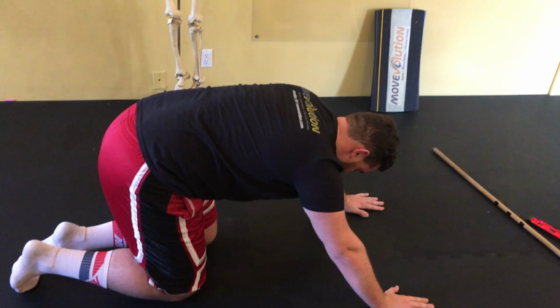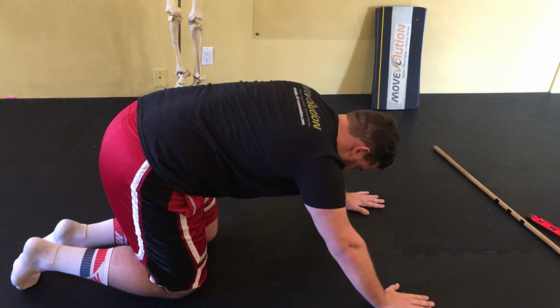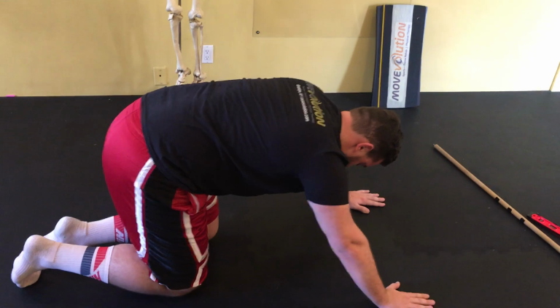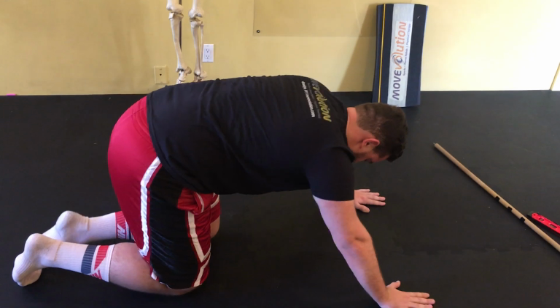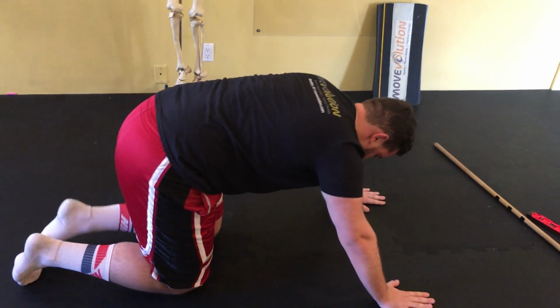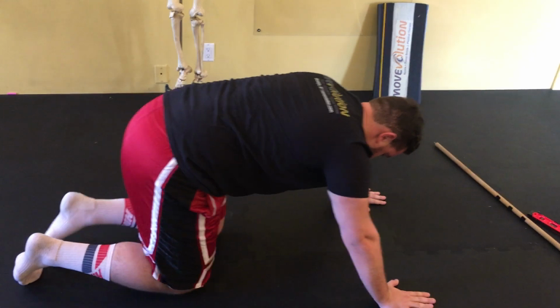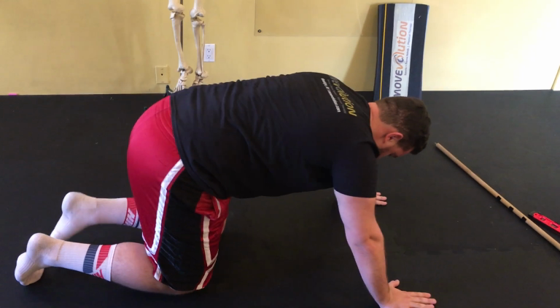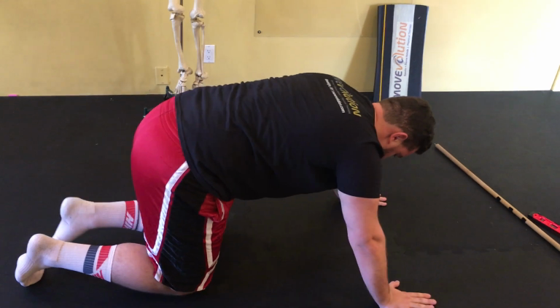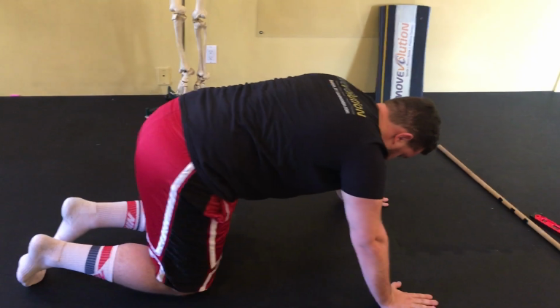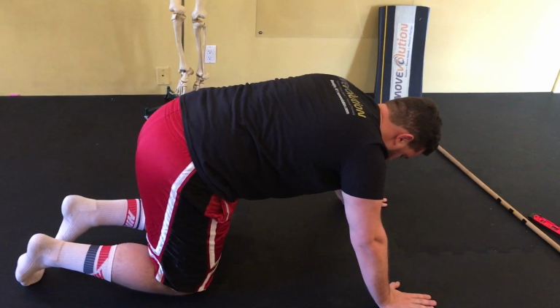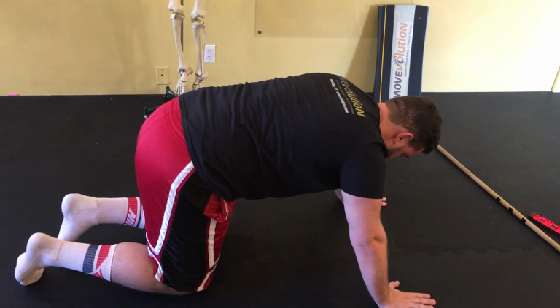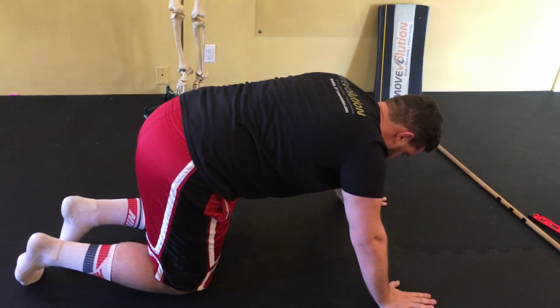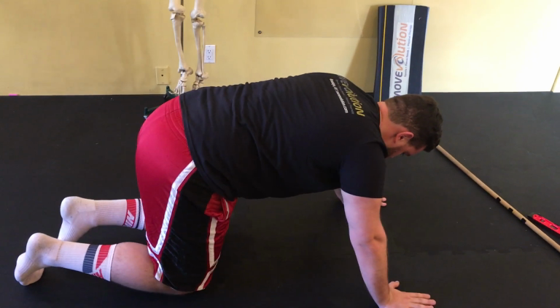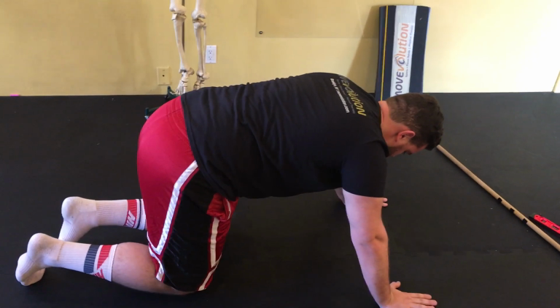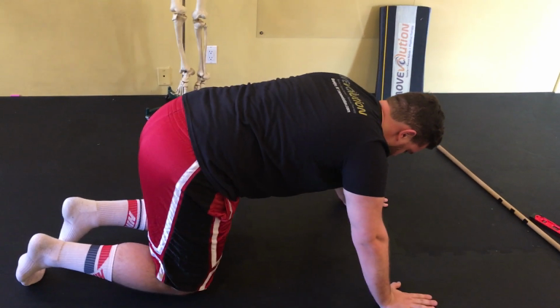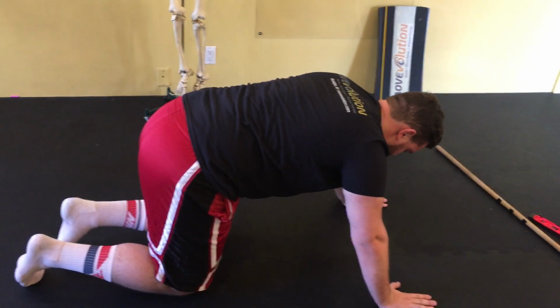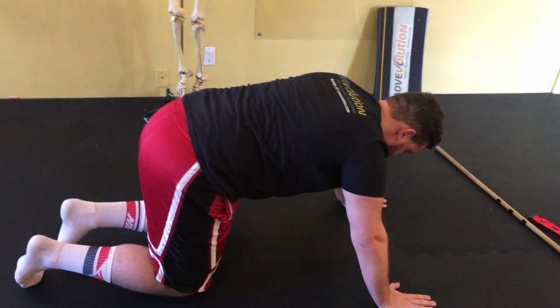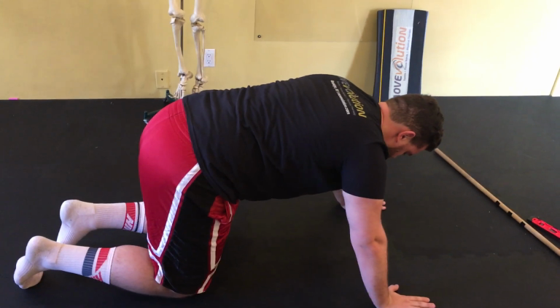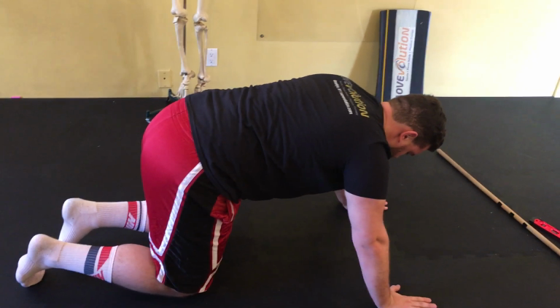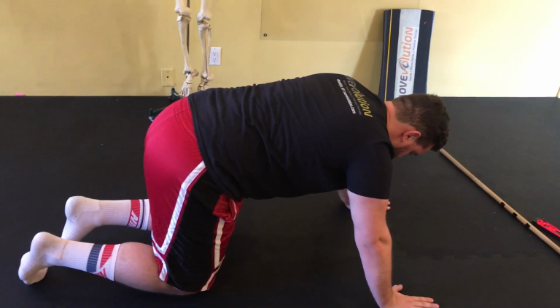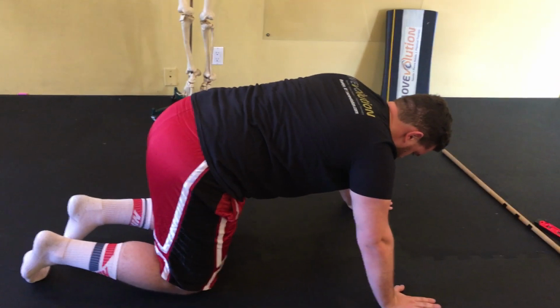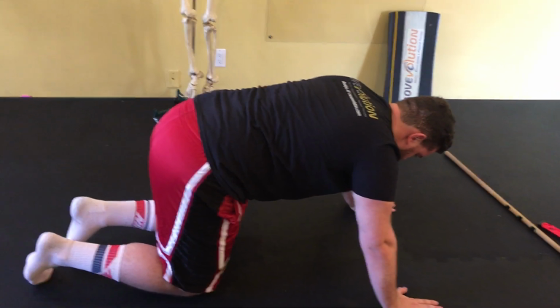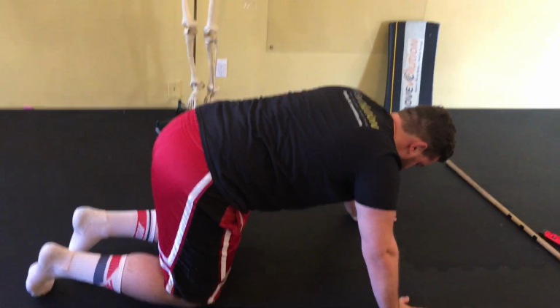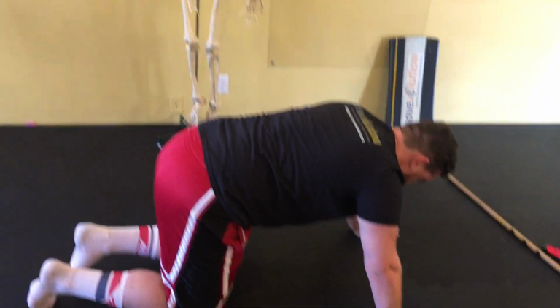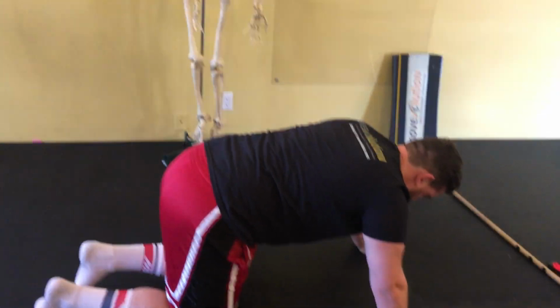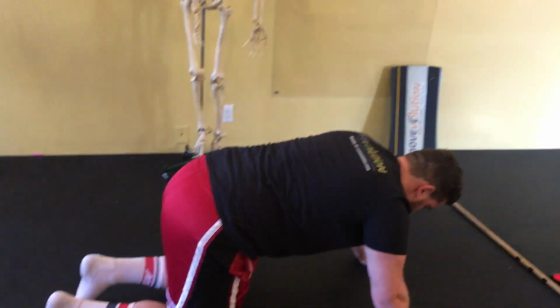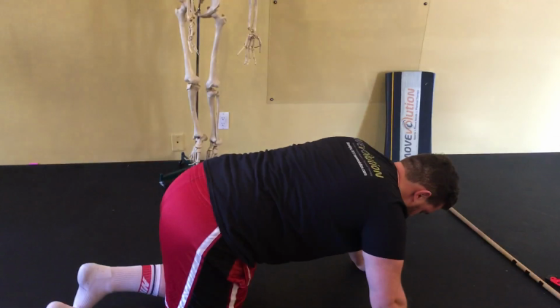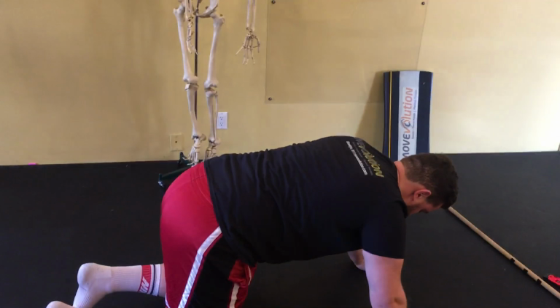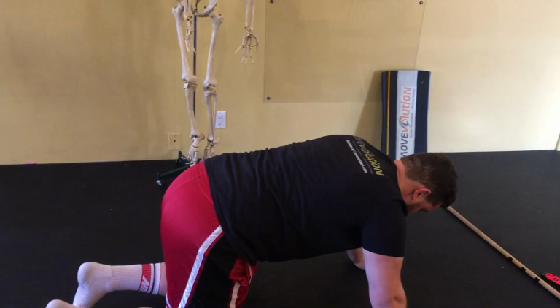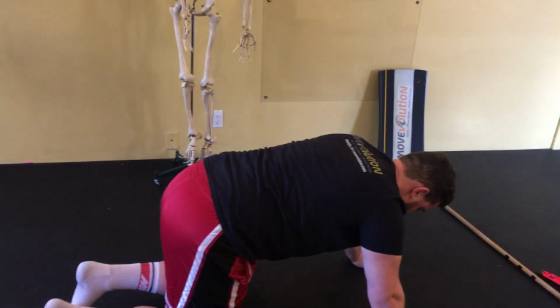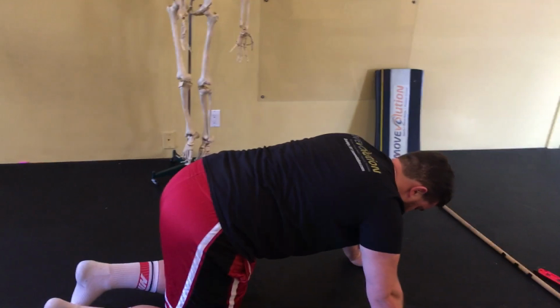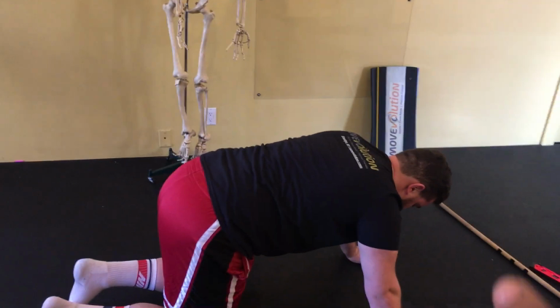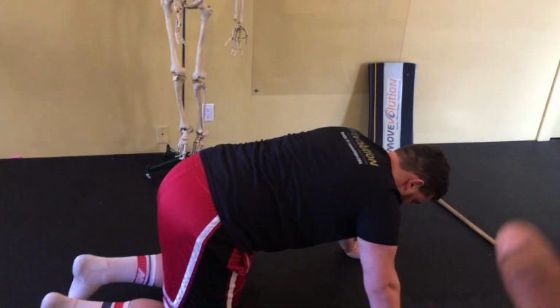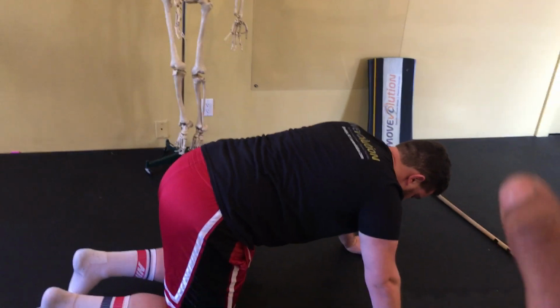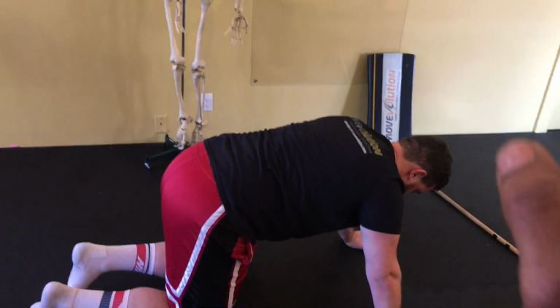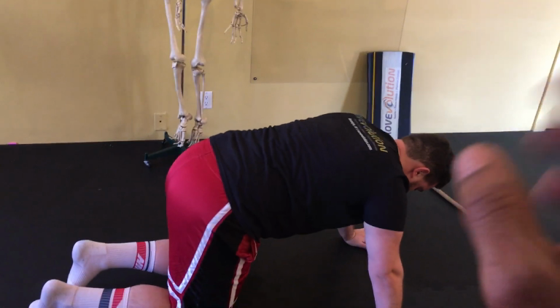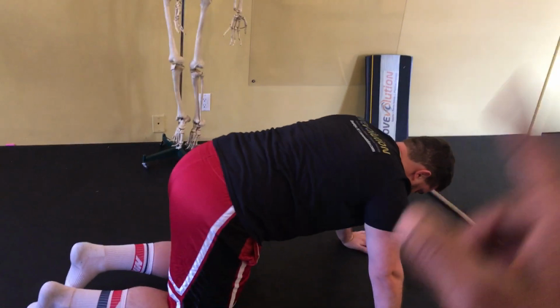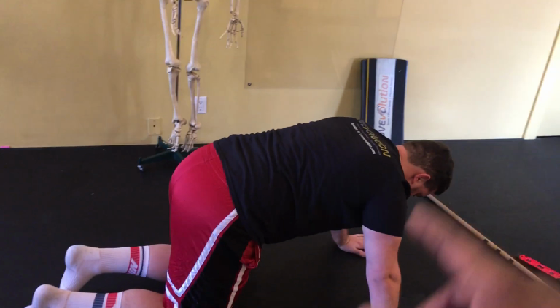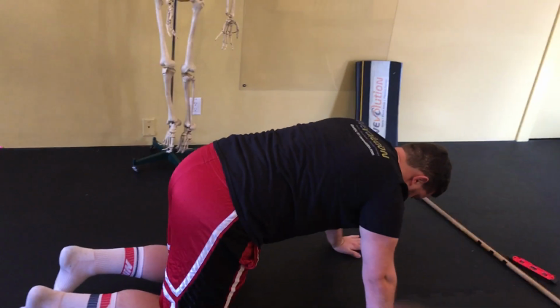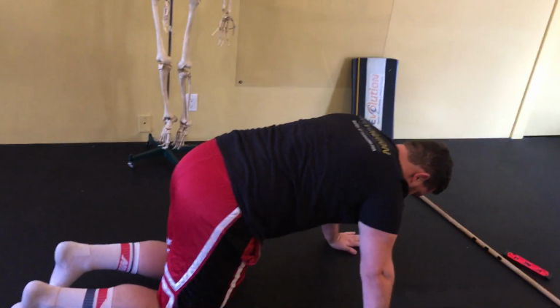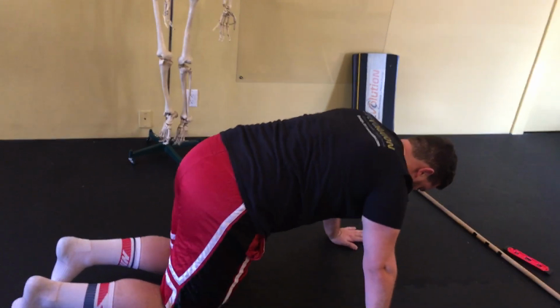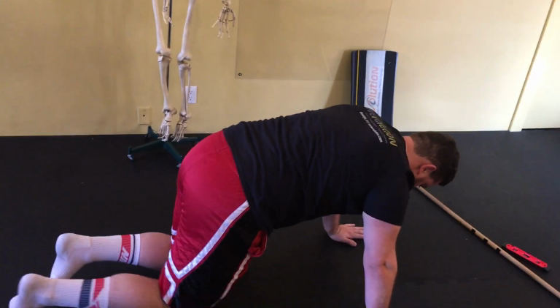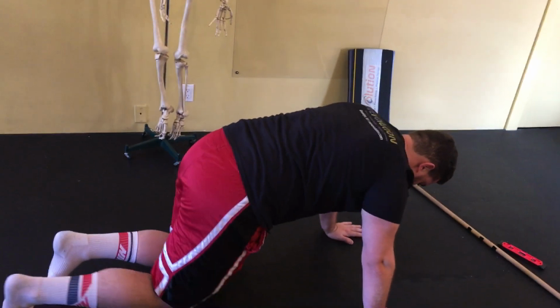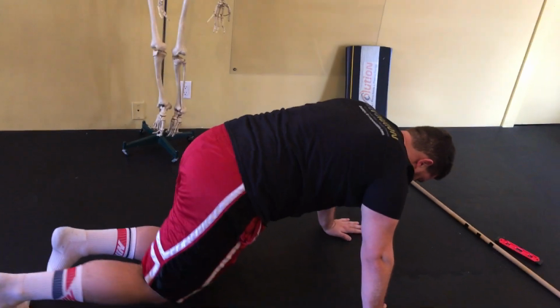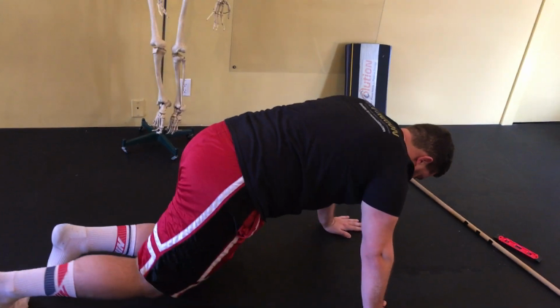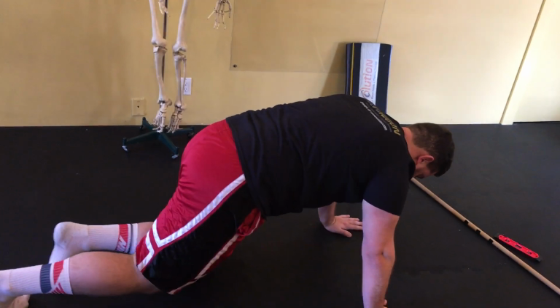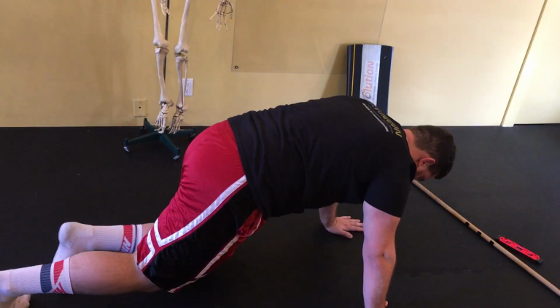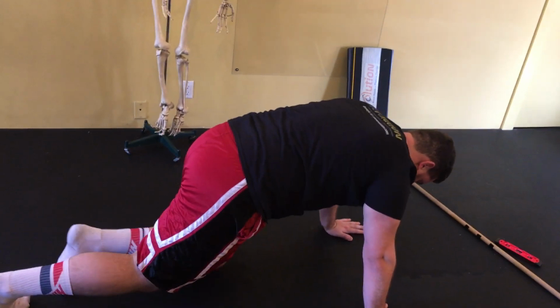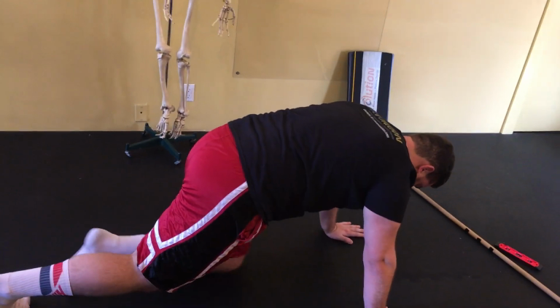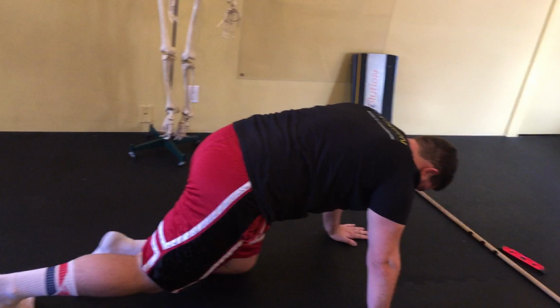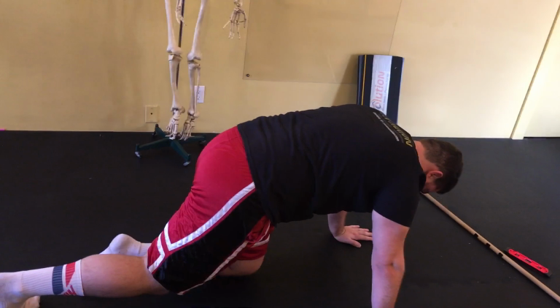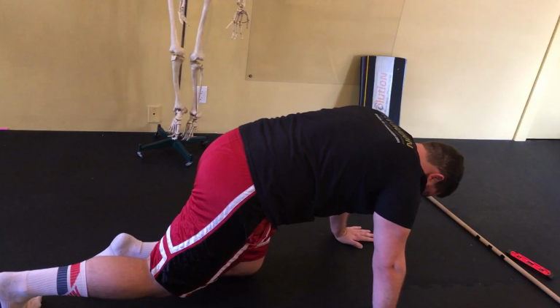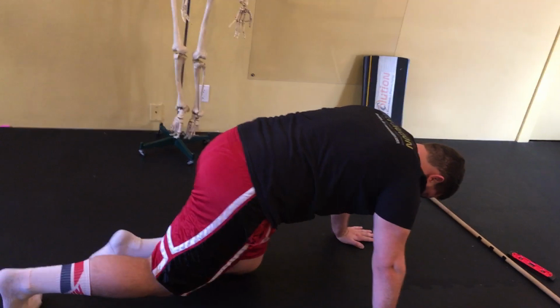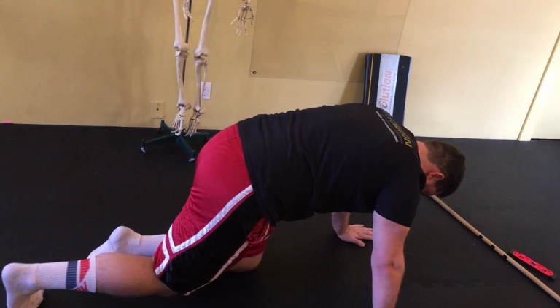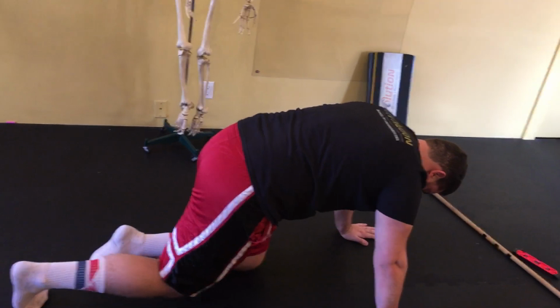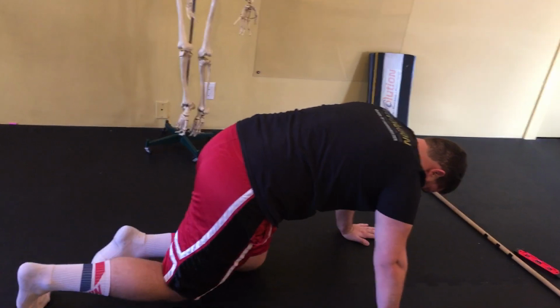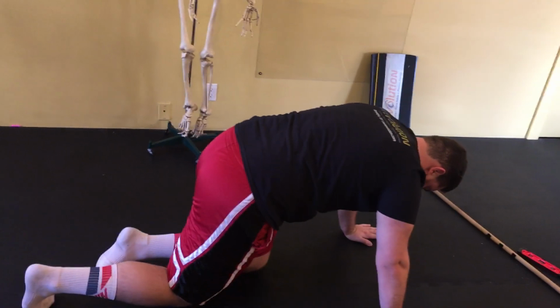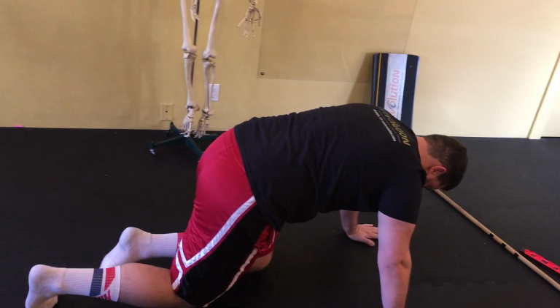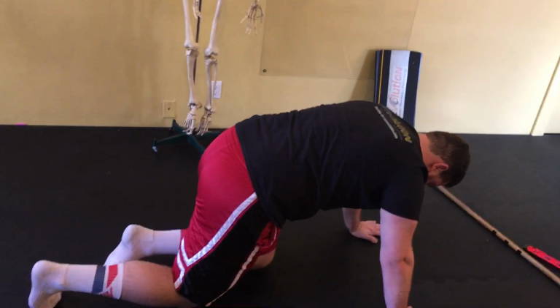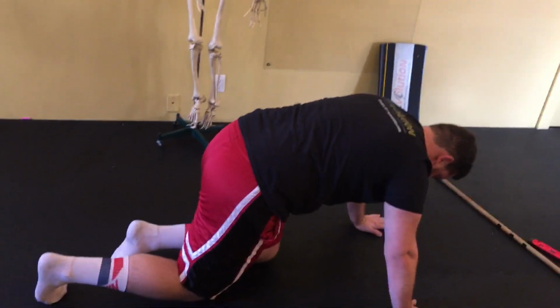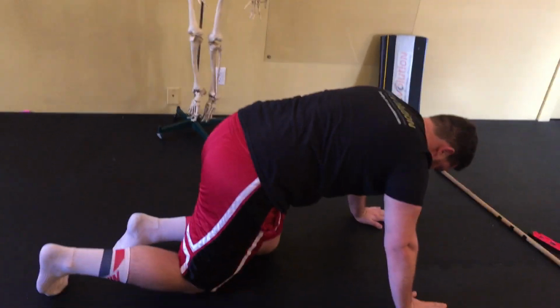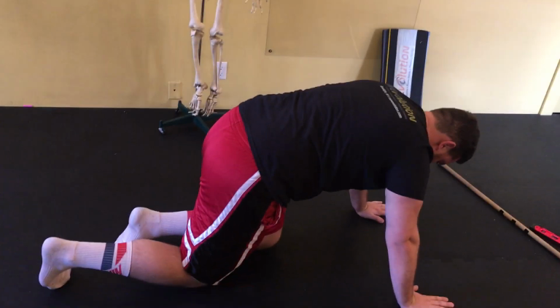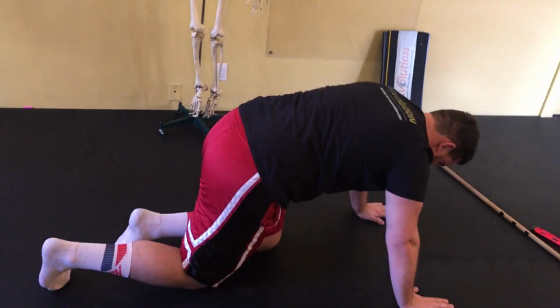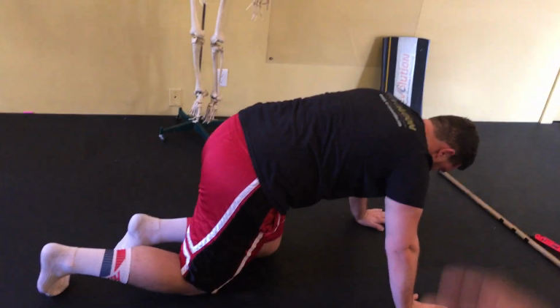Three, two, one. We are at Revolution Physical Therapy demonstrating the Spider-Man.